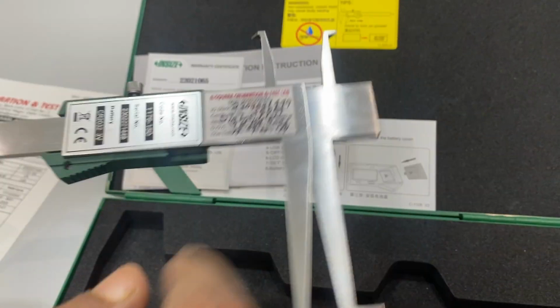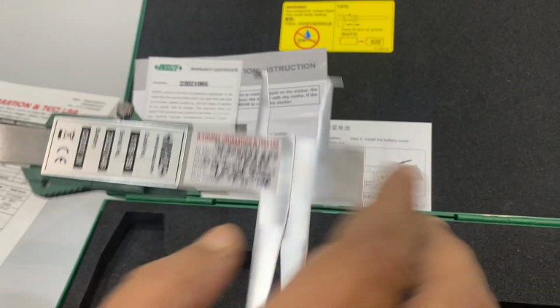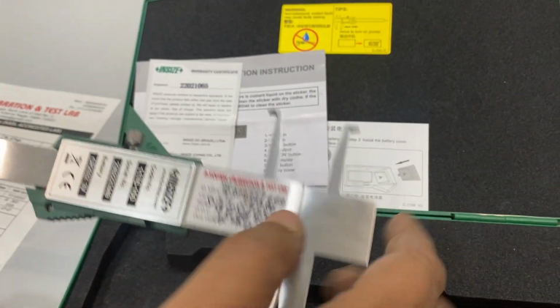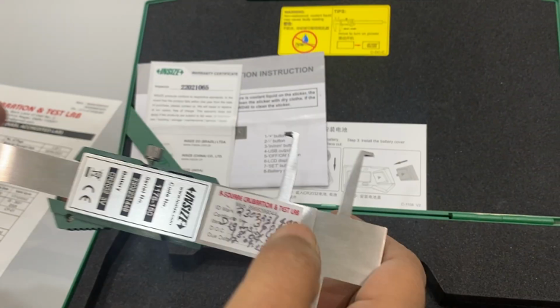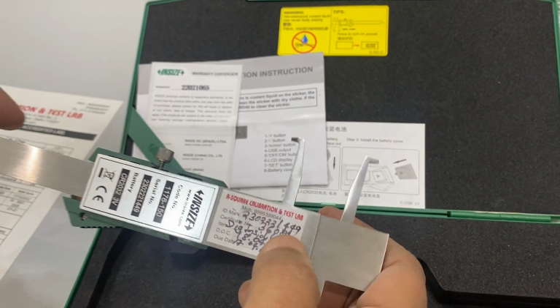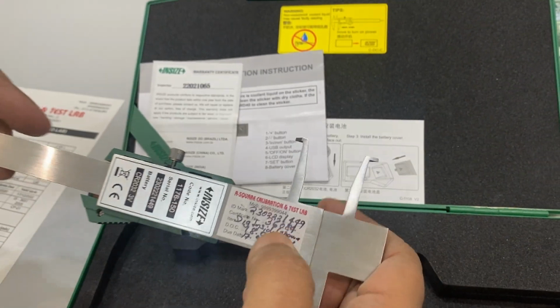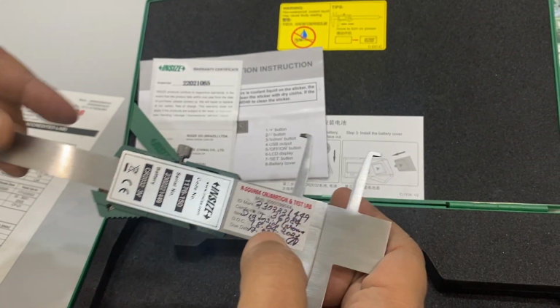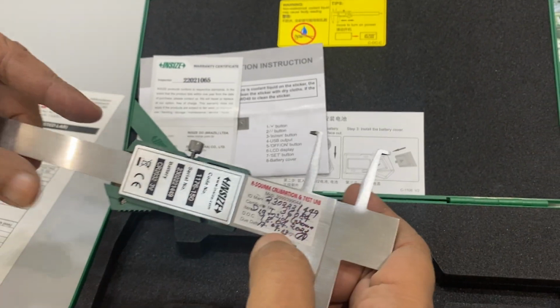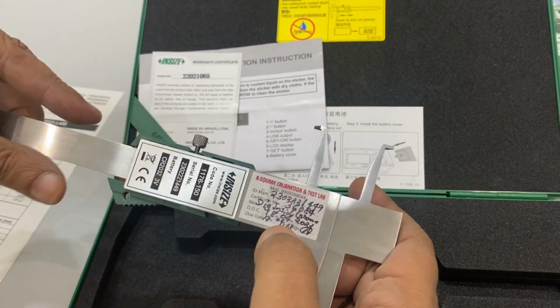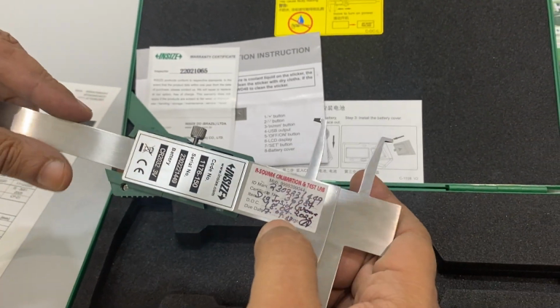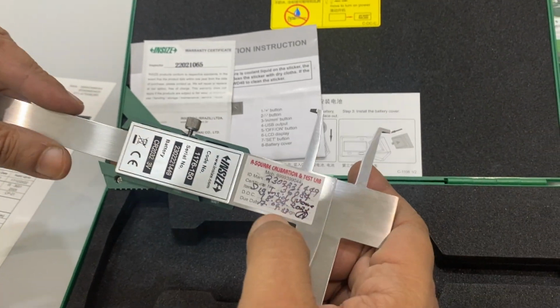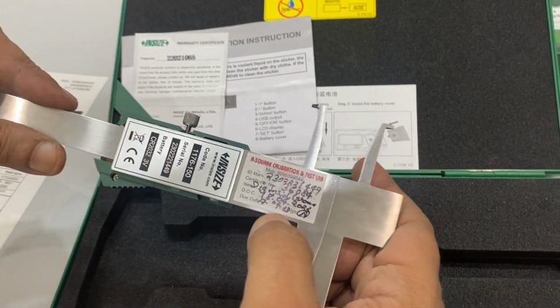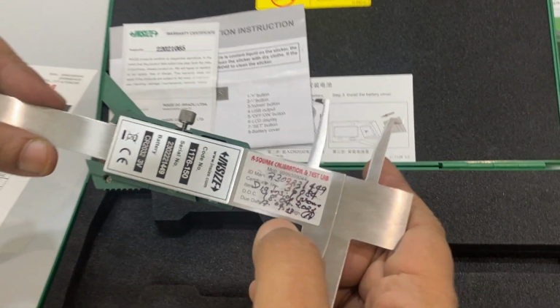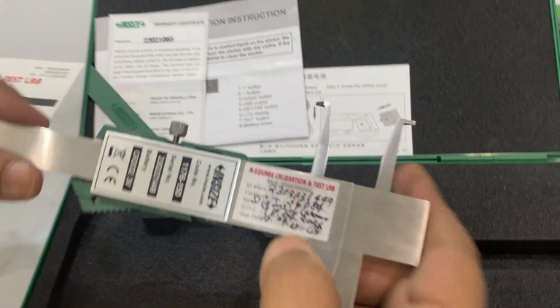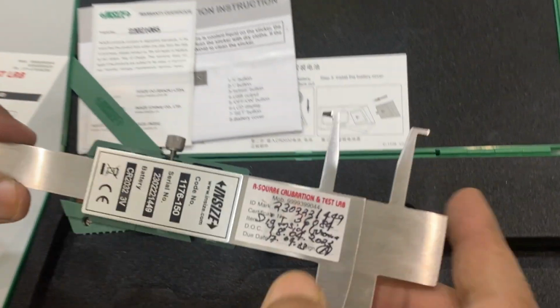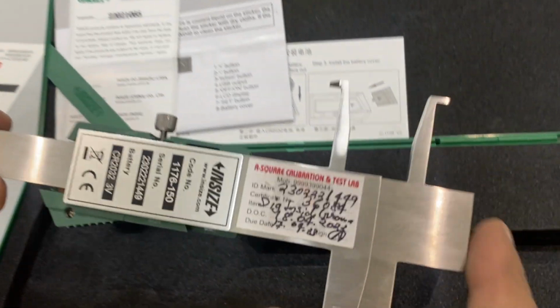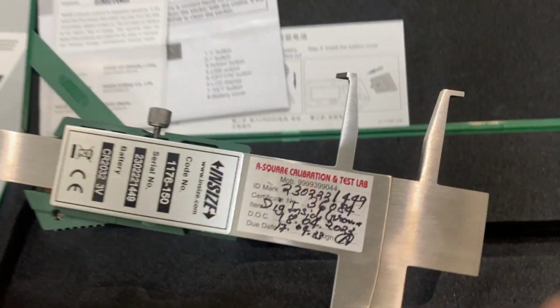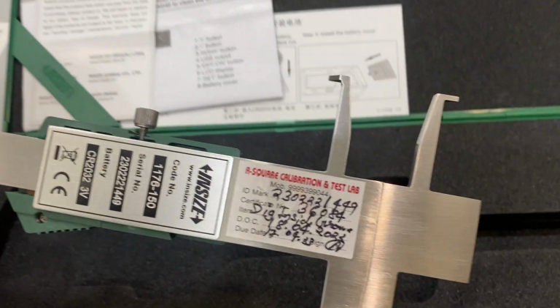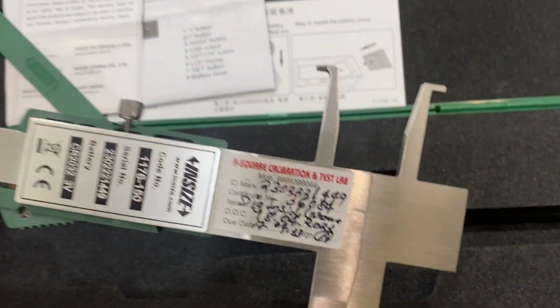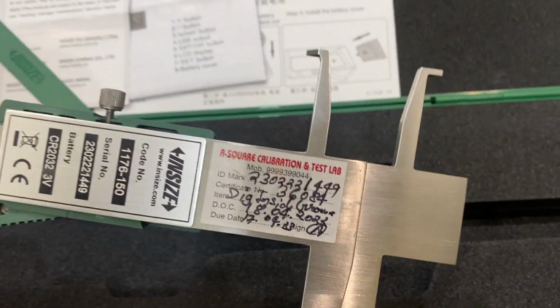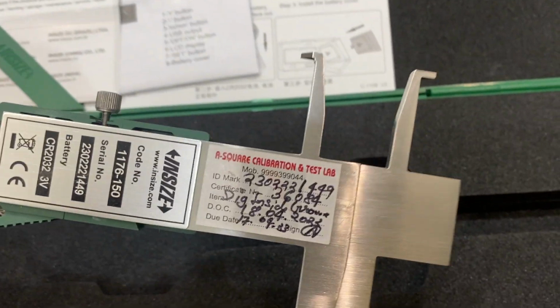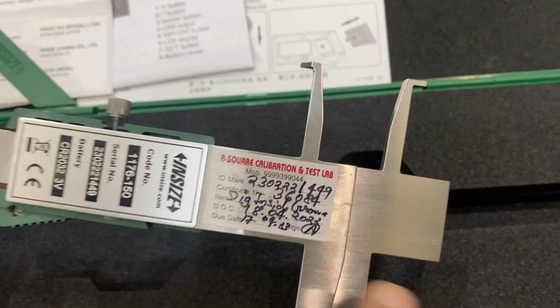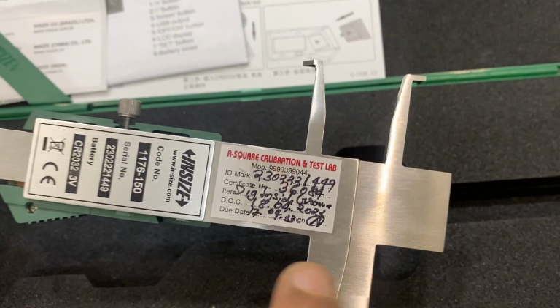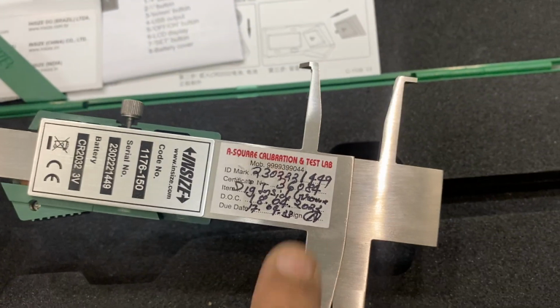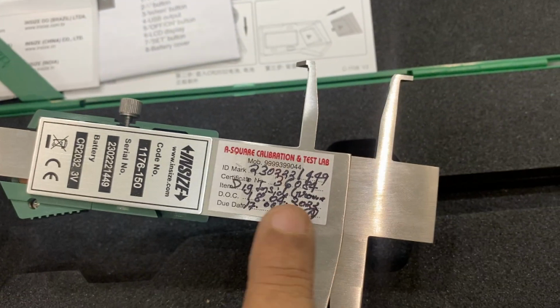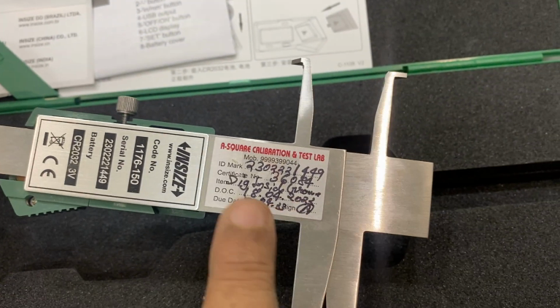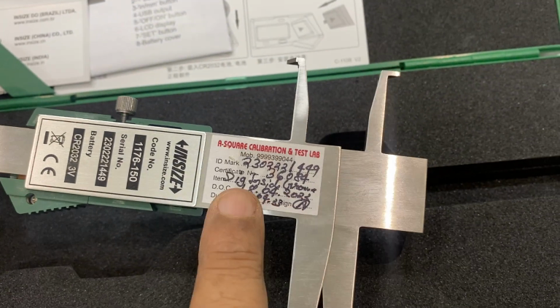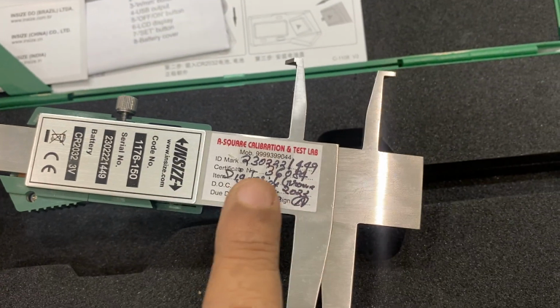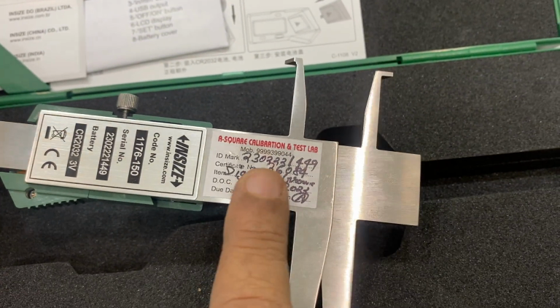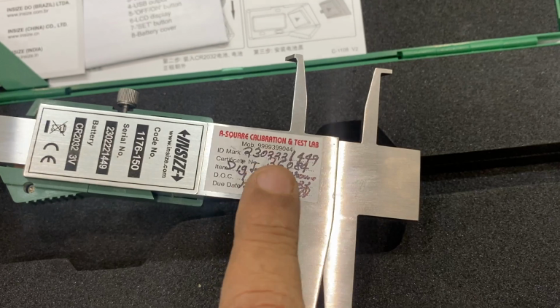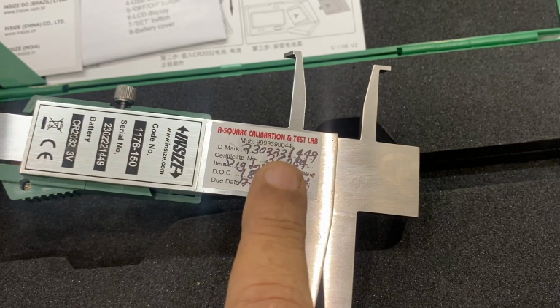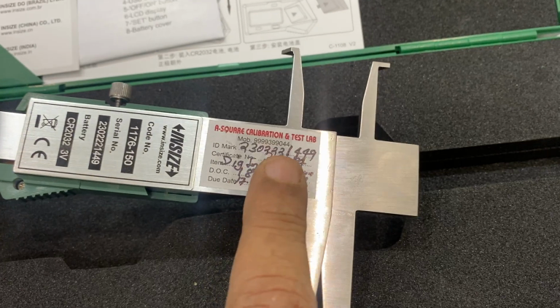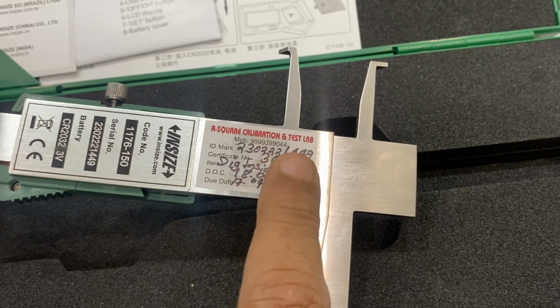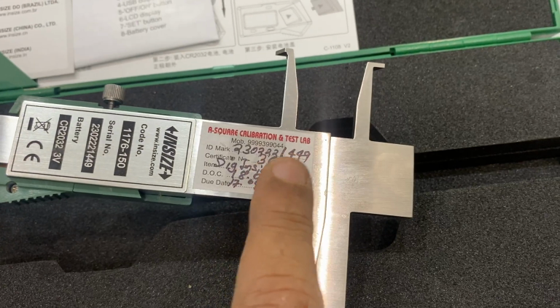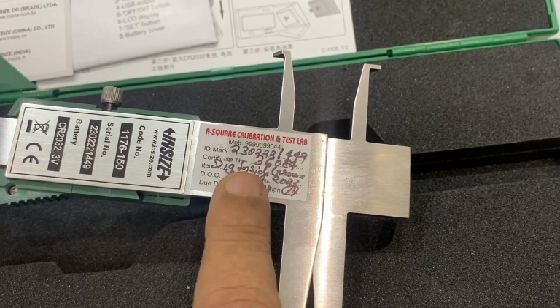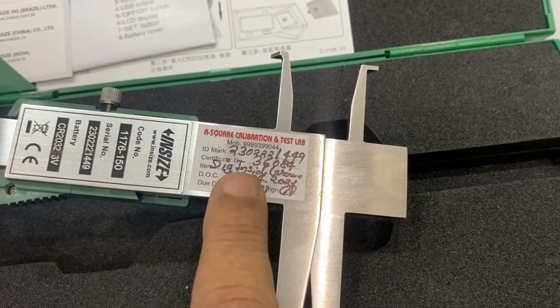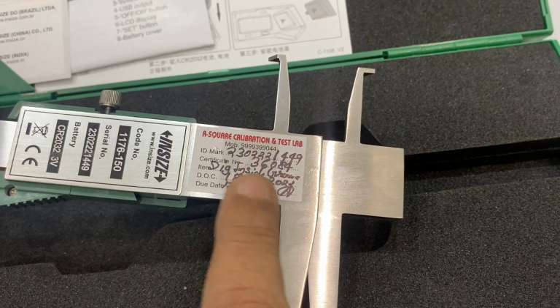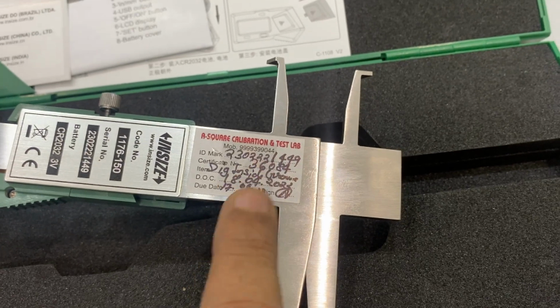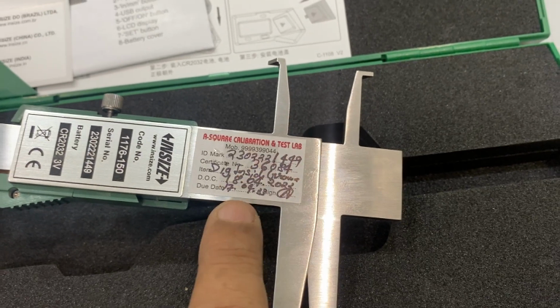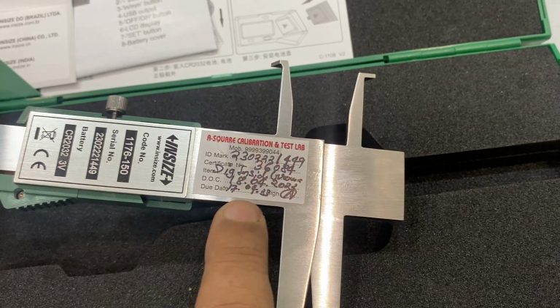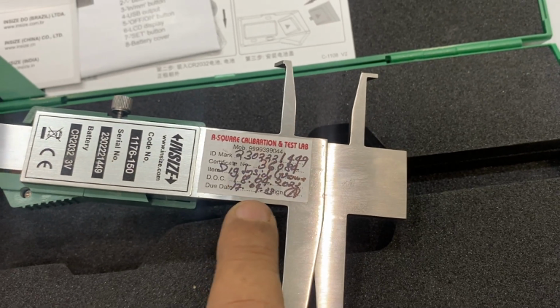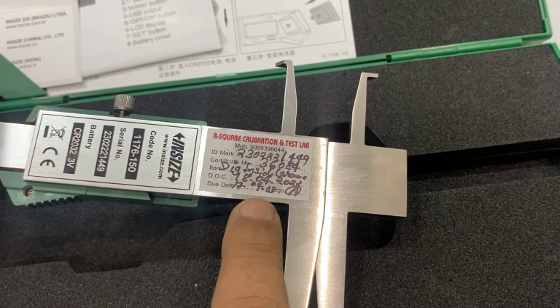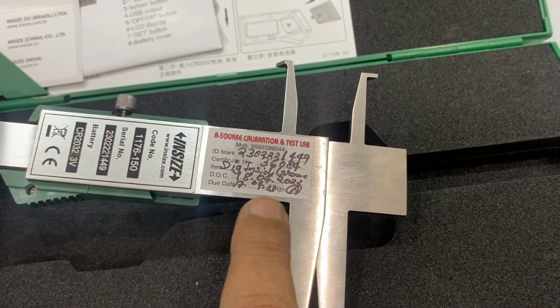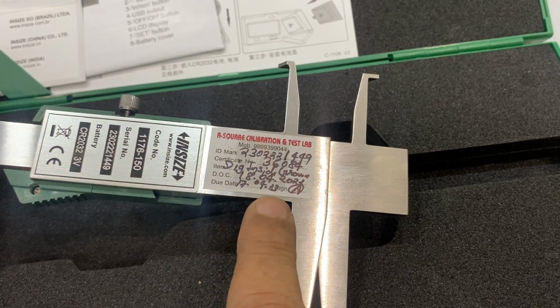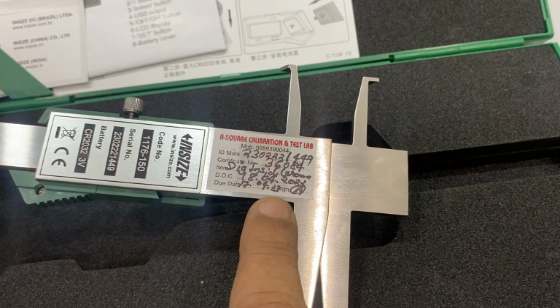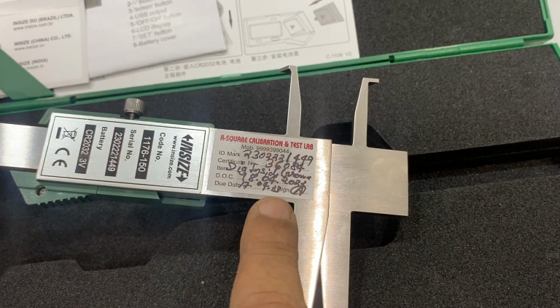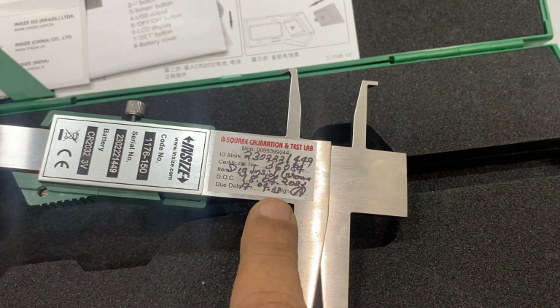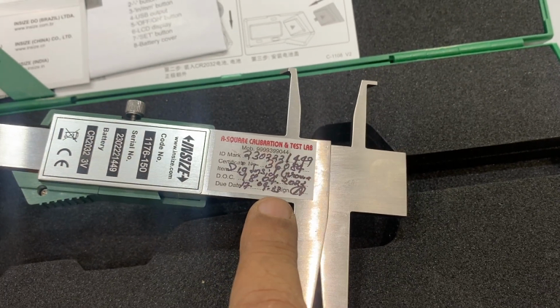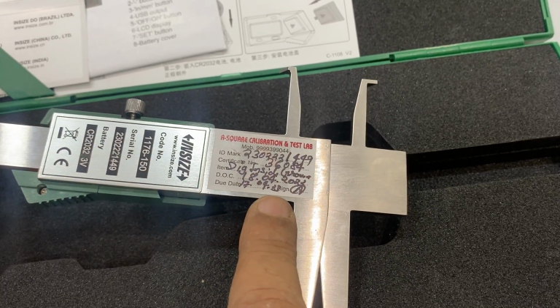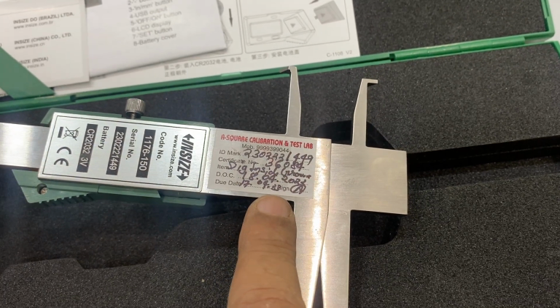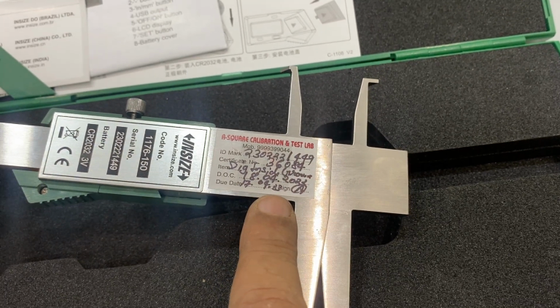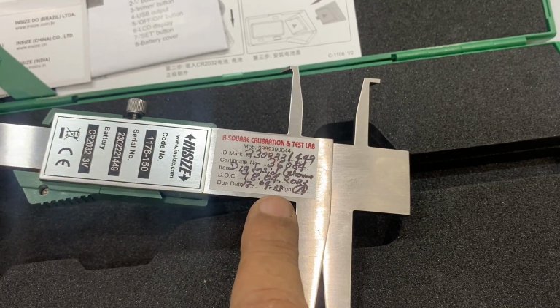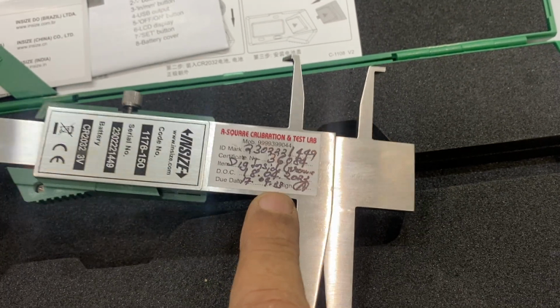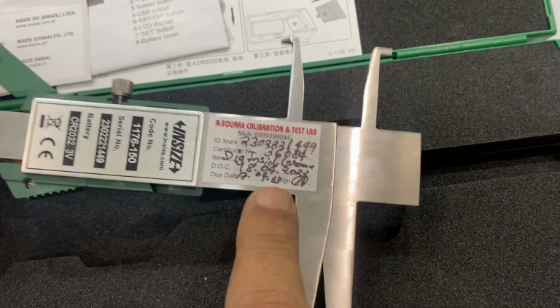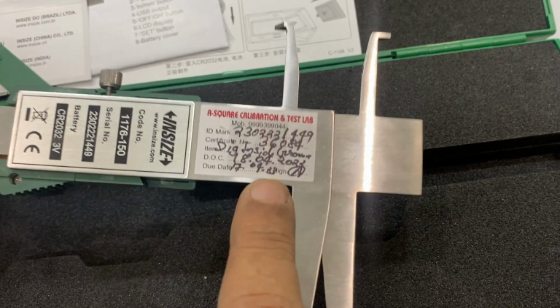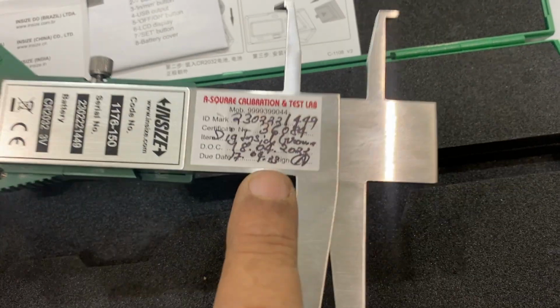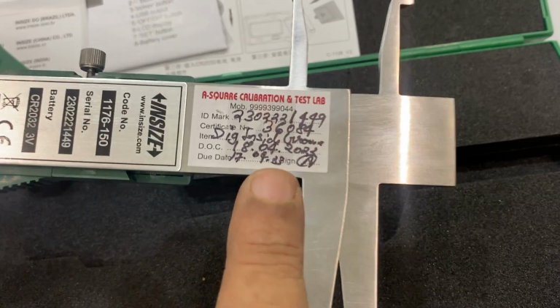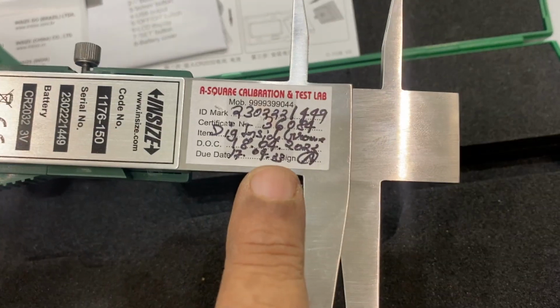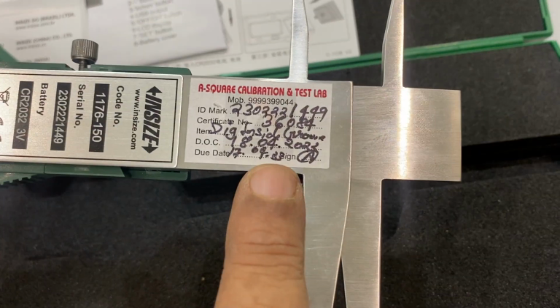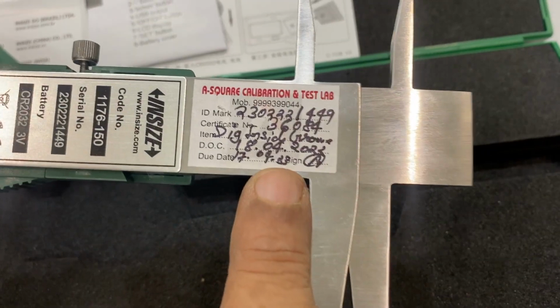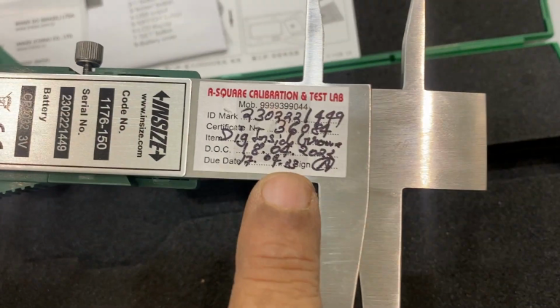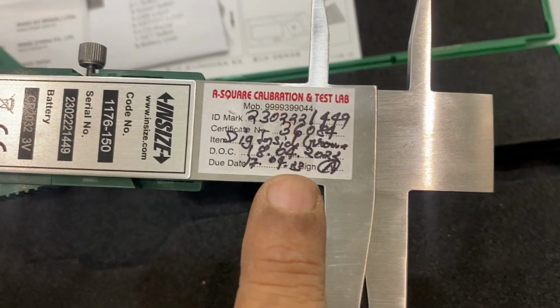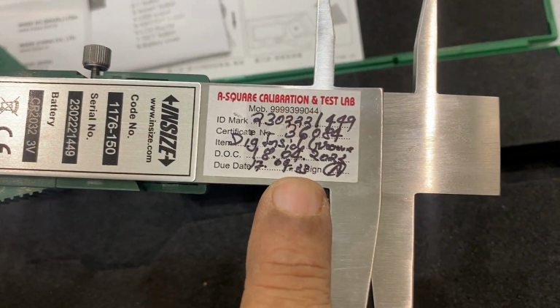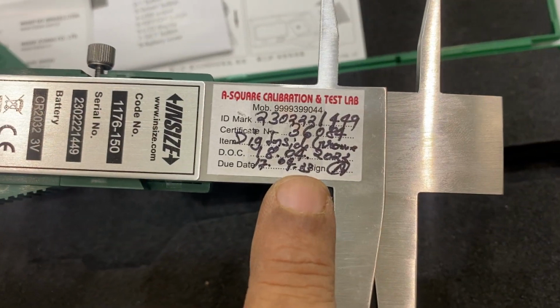This is the testing report. It includes the serial number and the test report number, and there is a pull function as well.